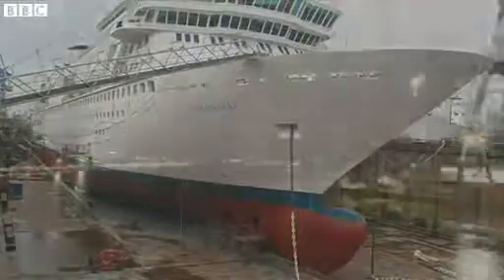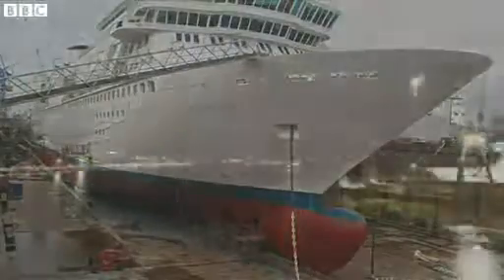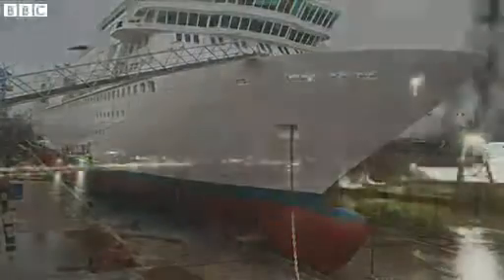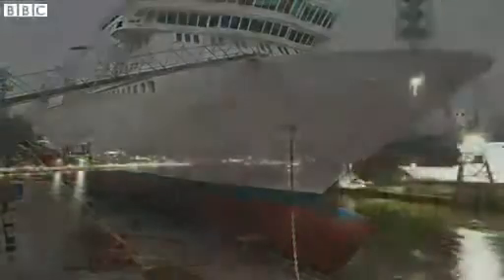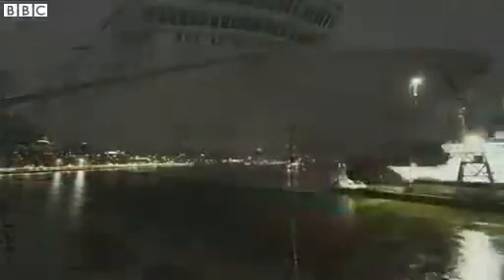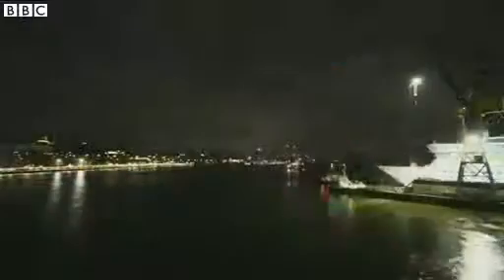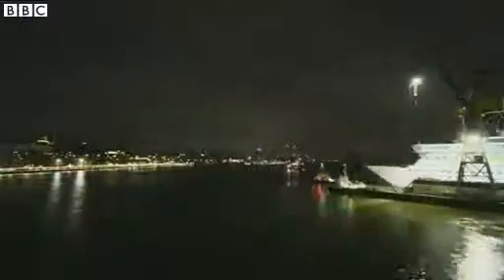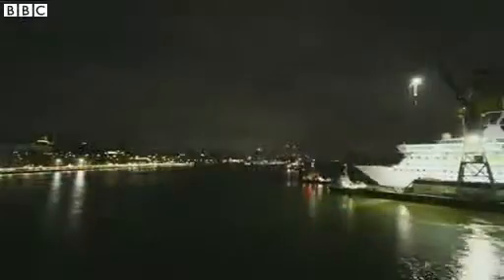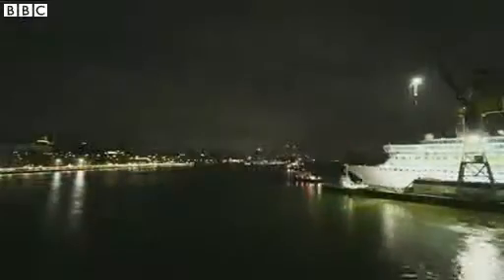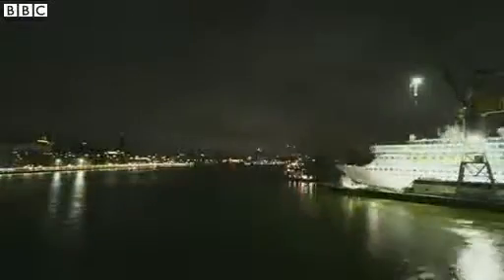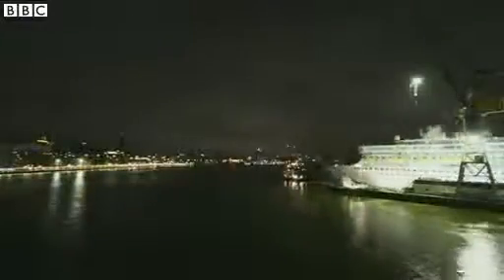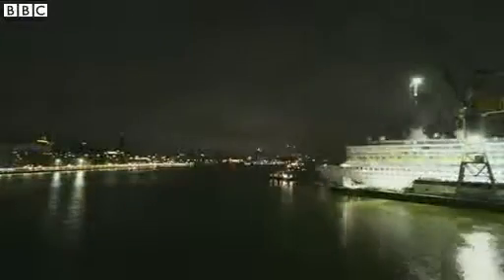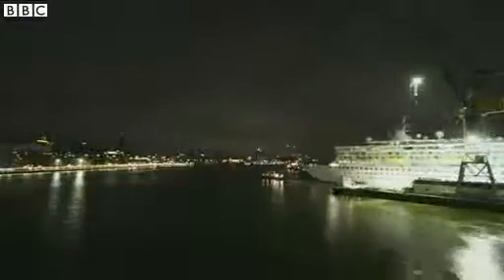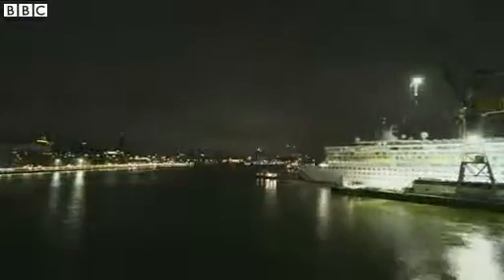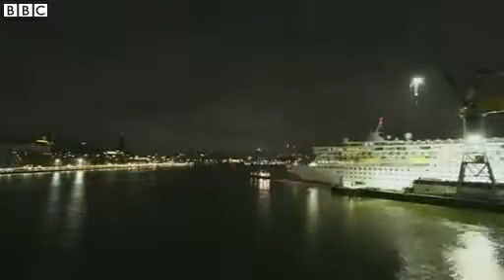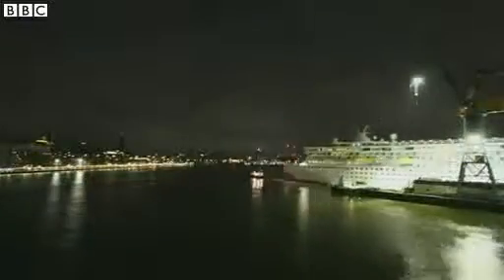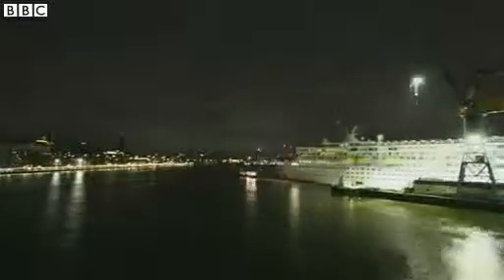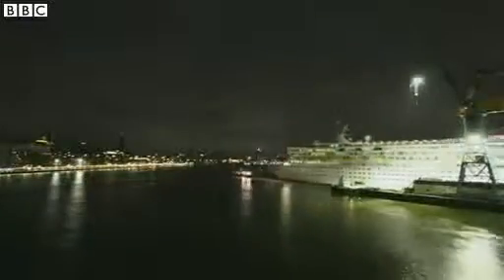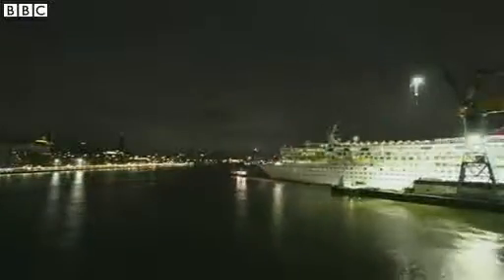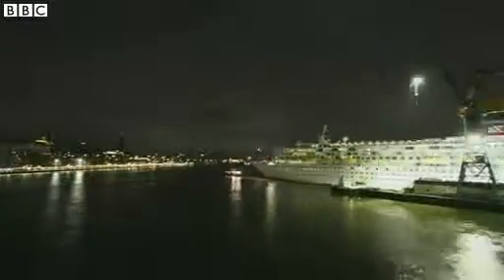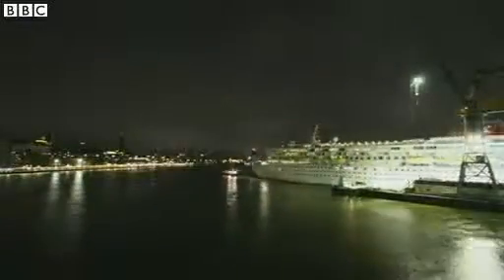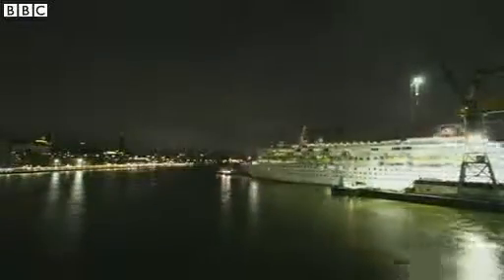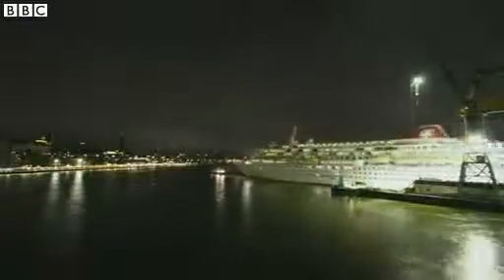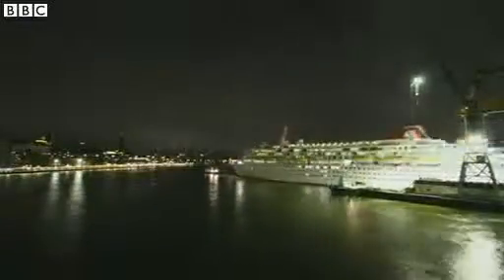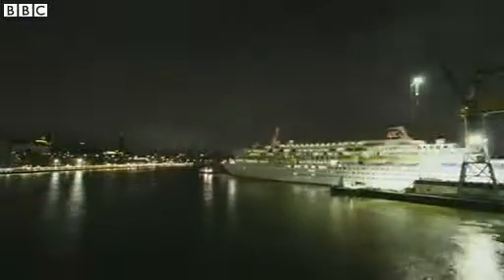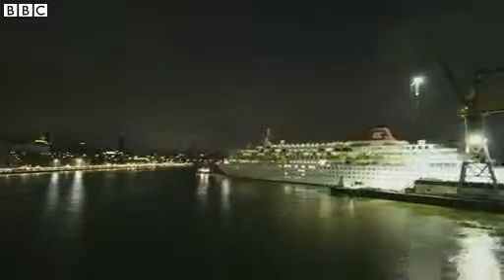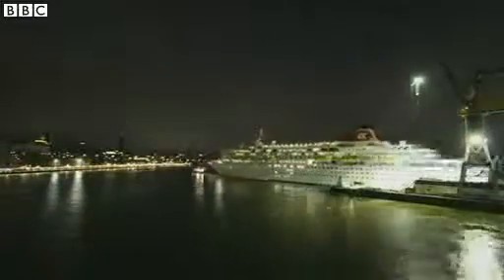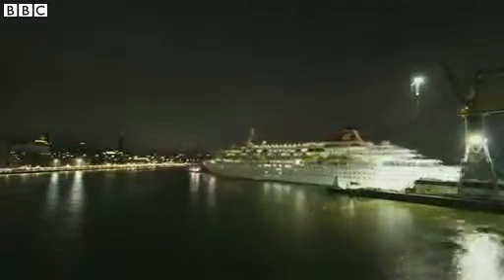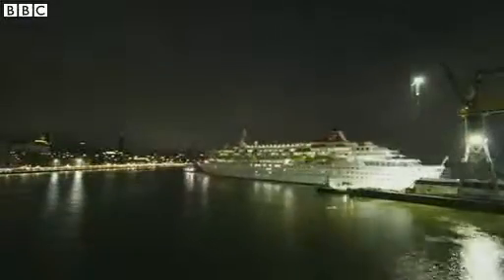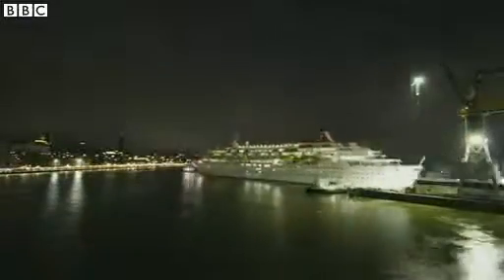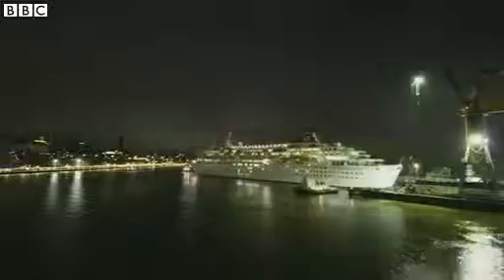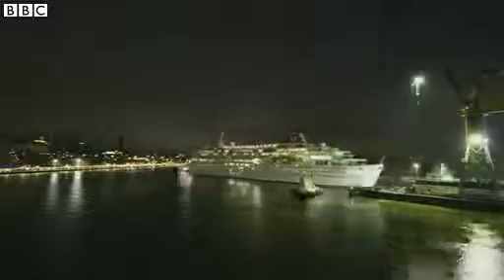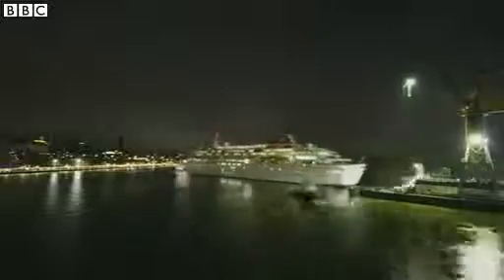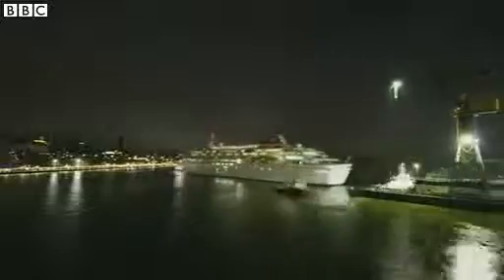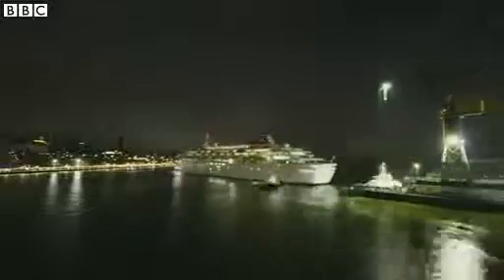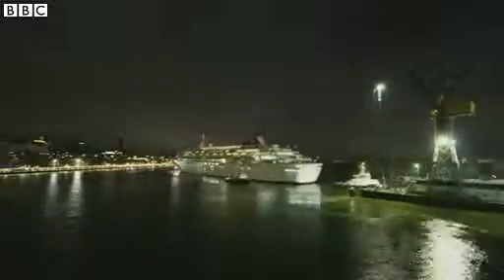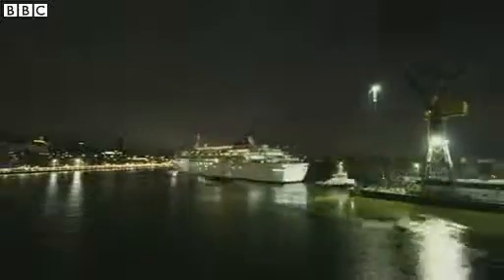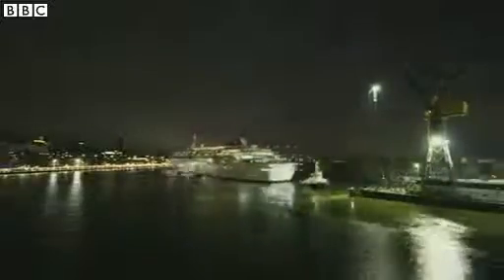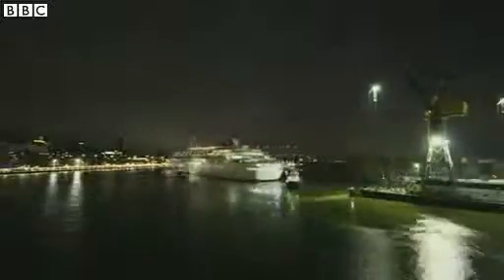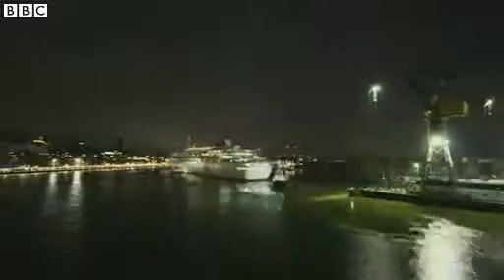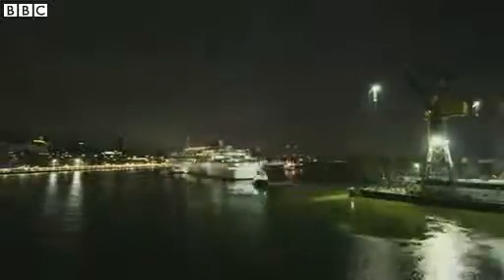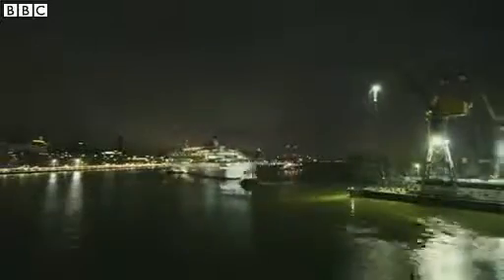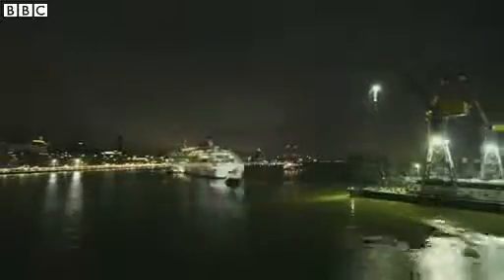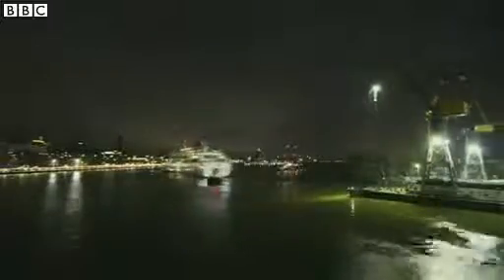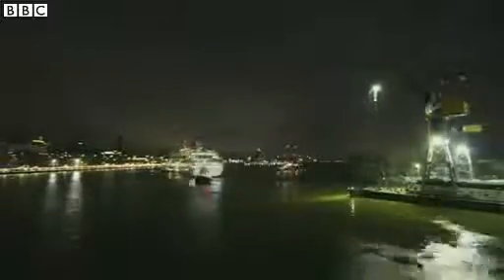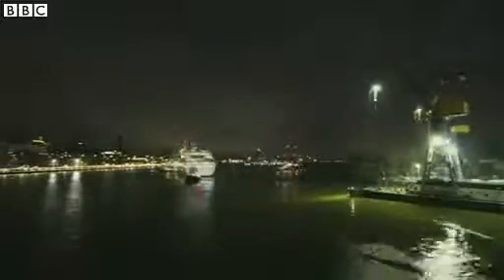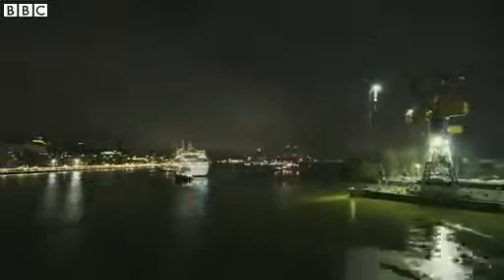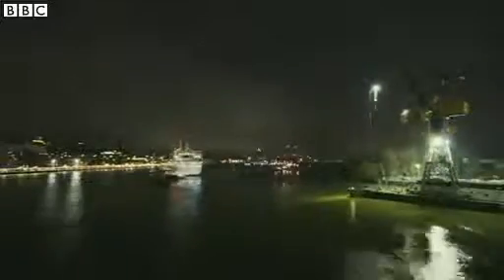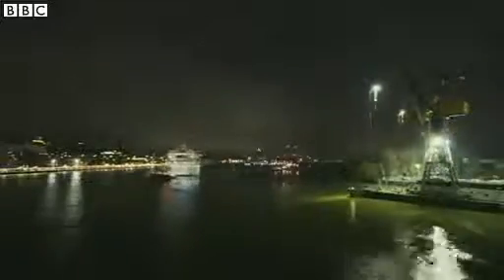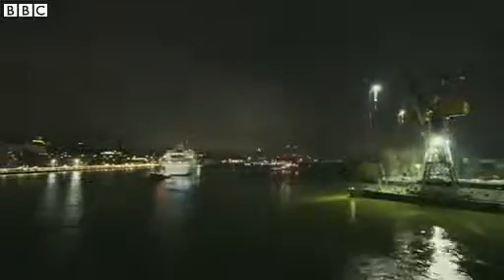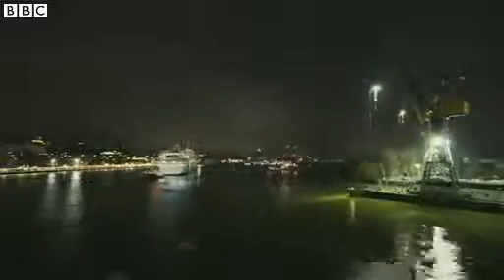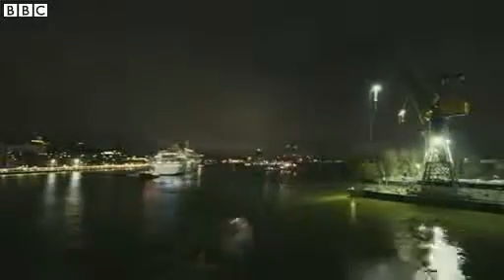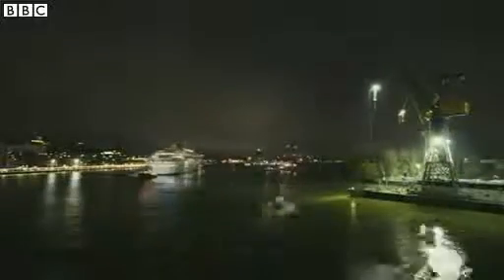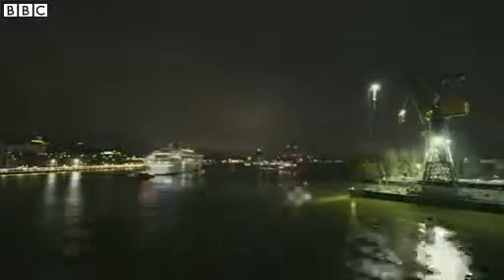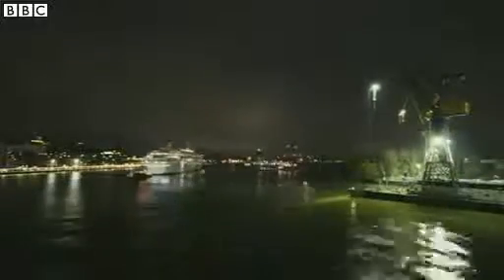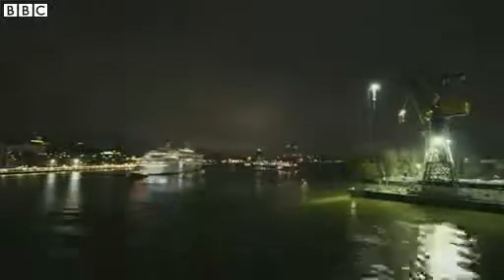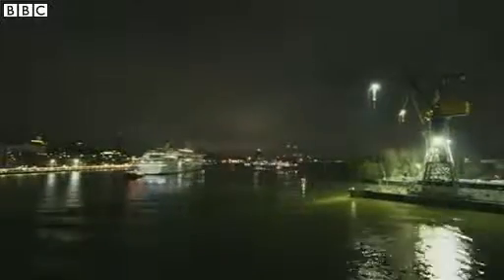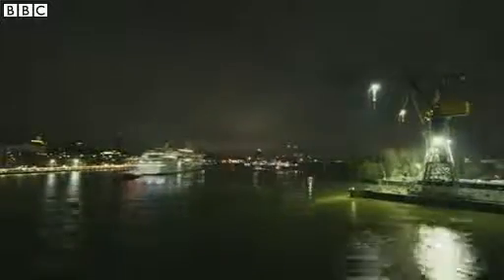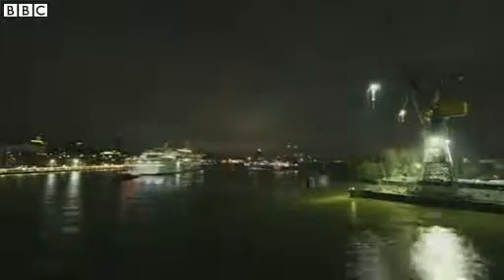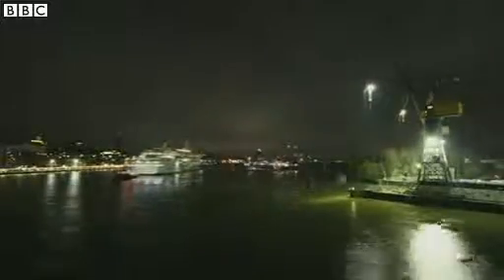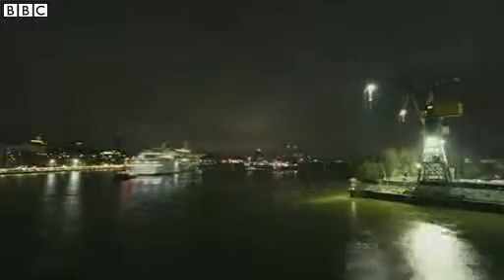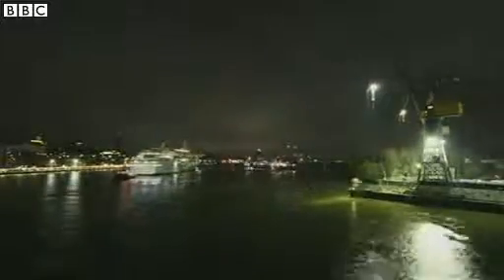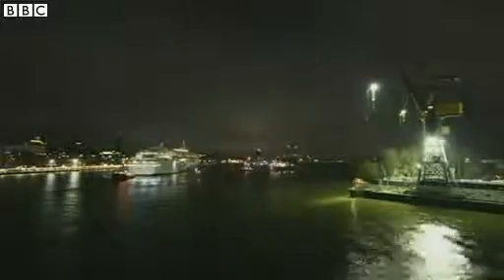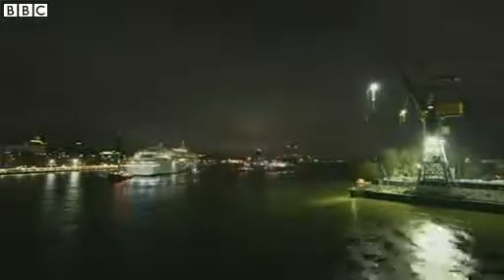And it's off to the high seas again, this time under the name Balmoral. Tom Santorelli, BBC News.